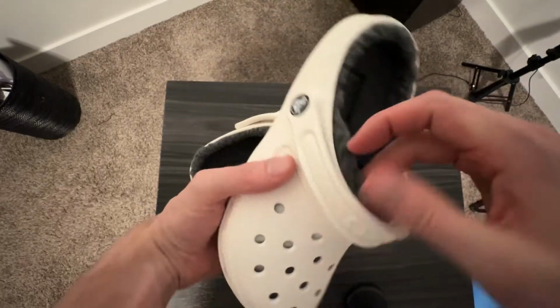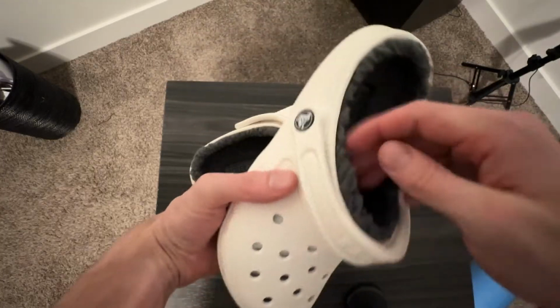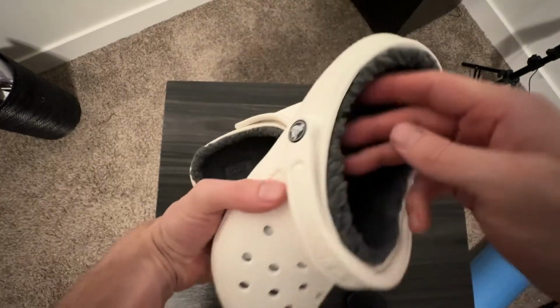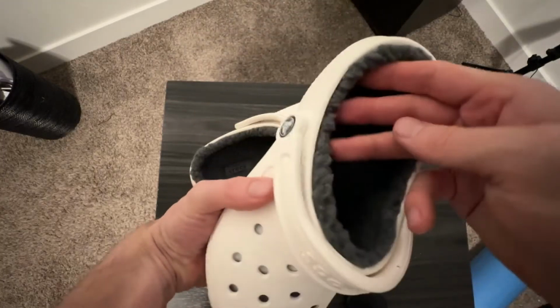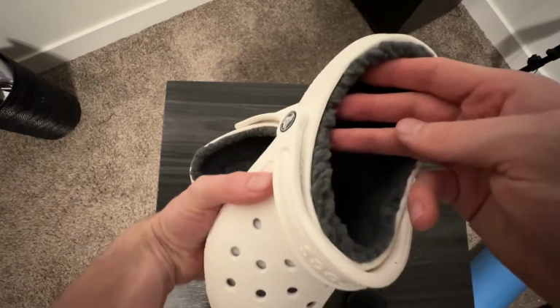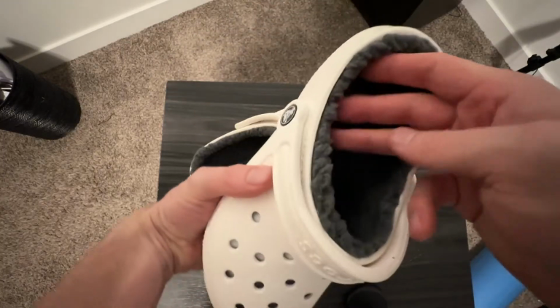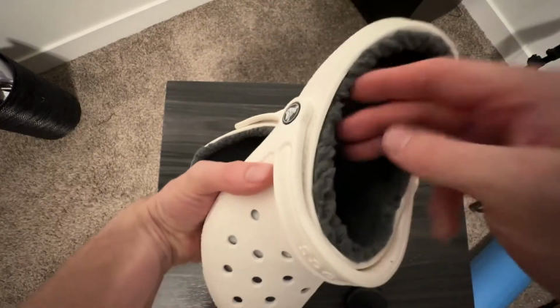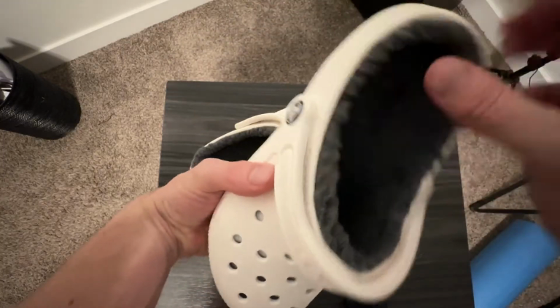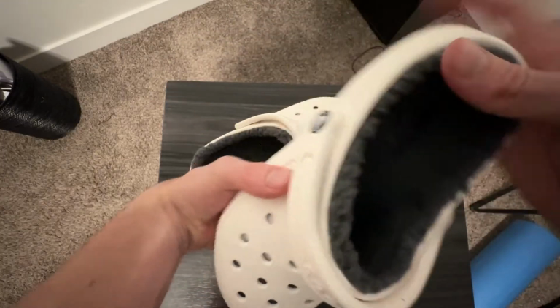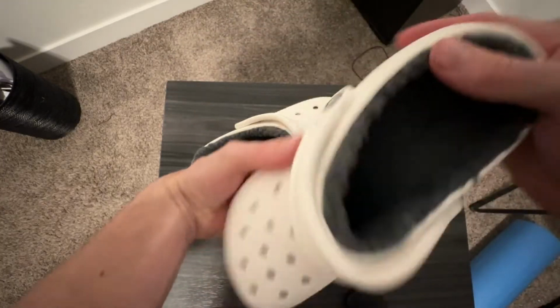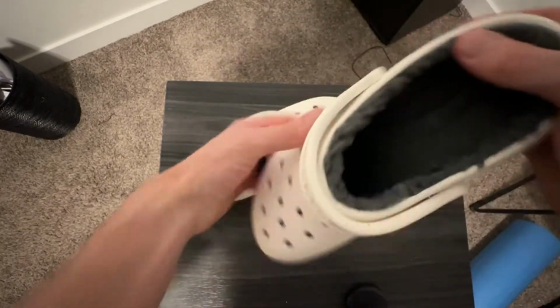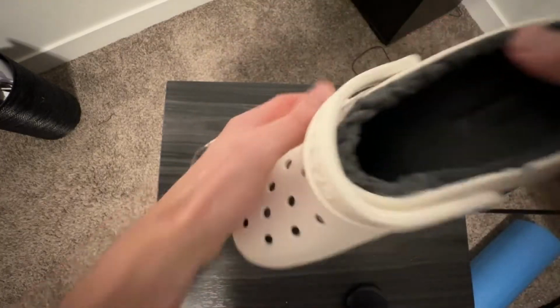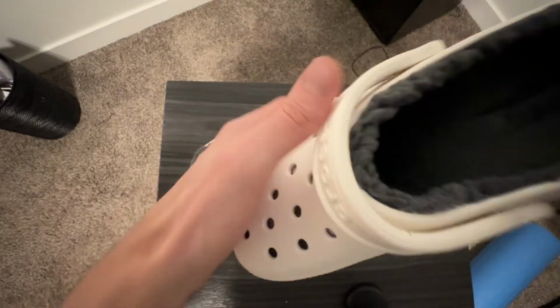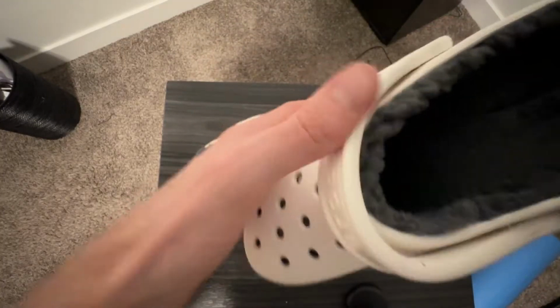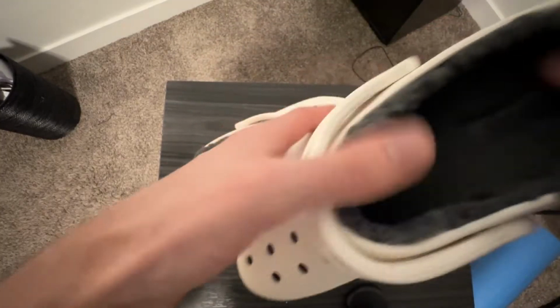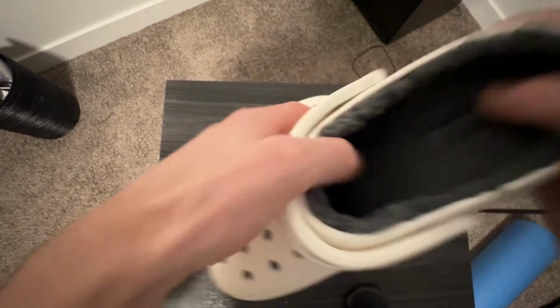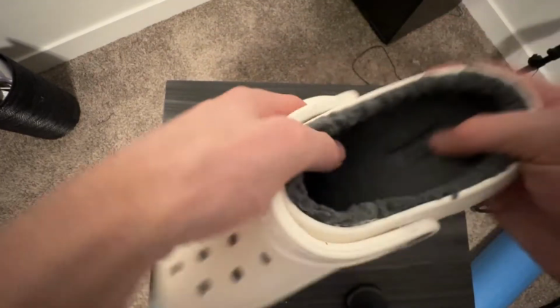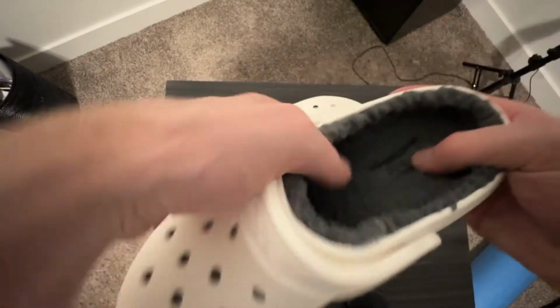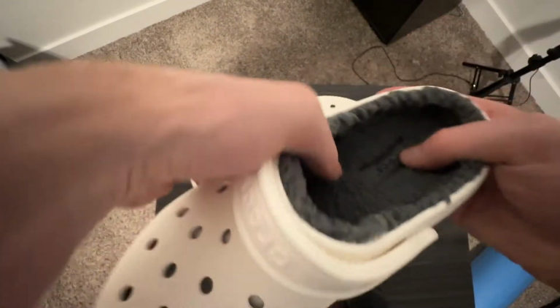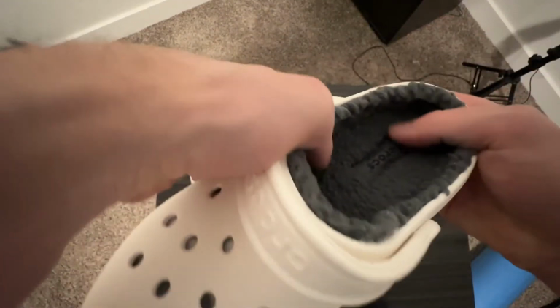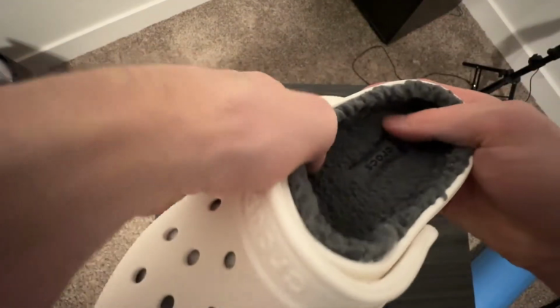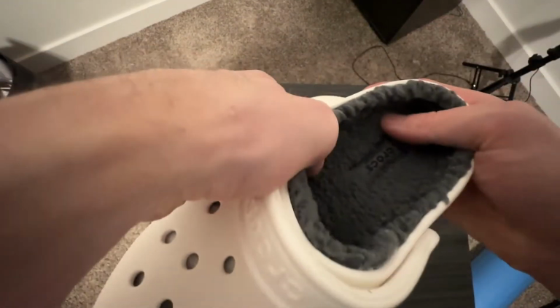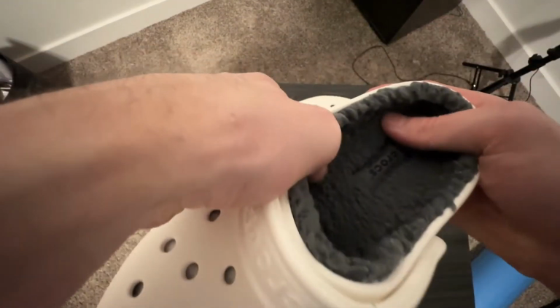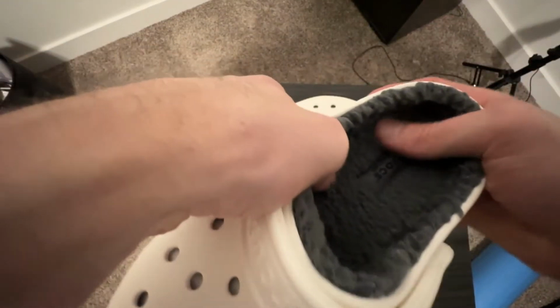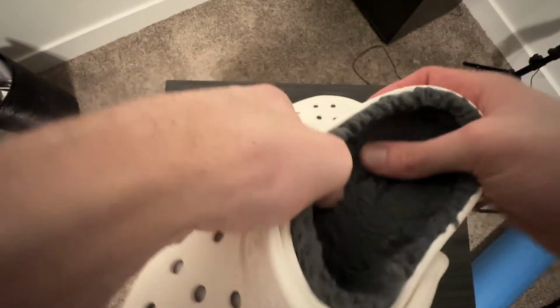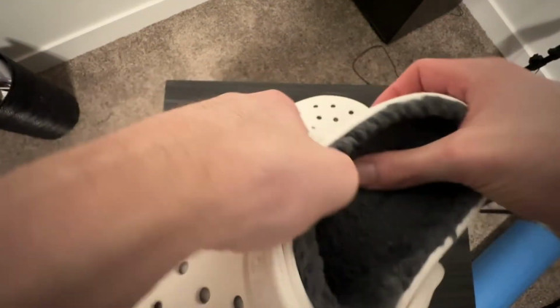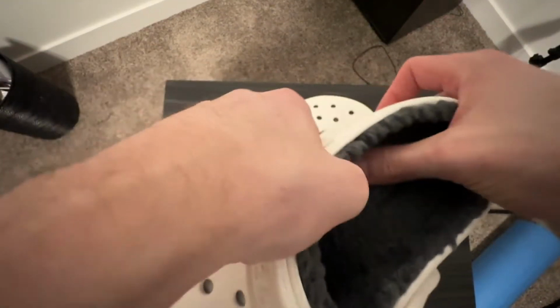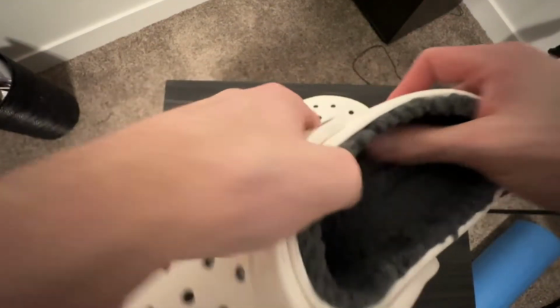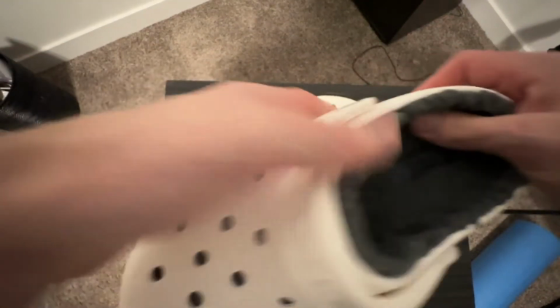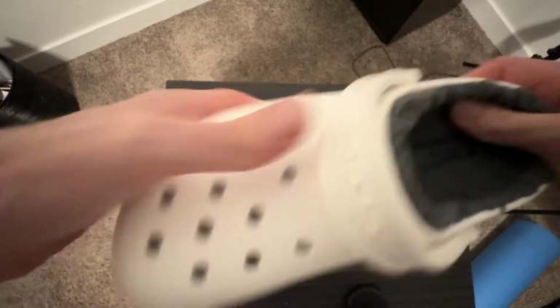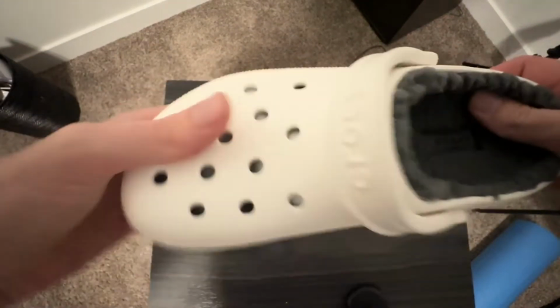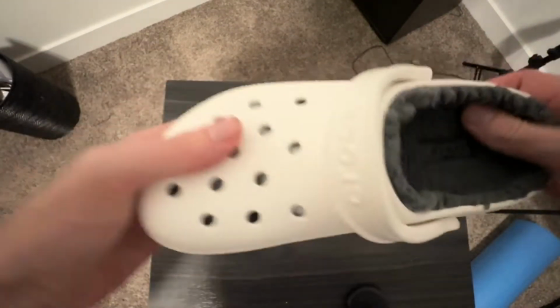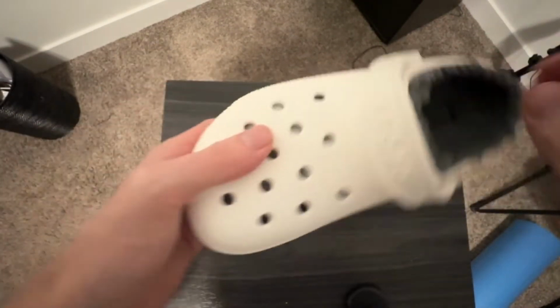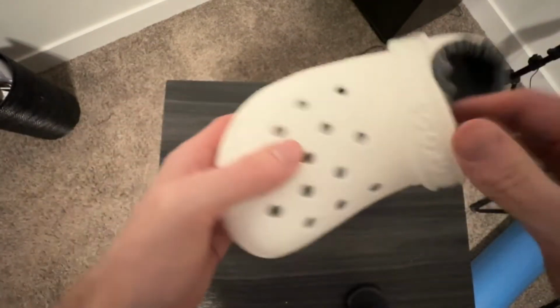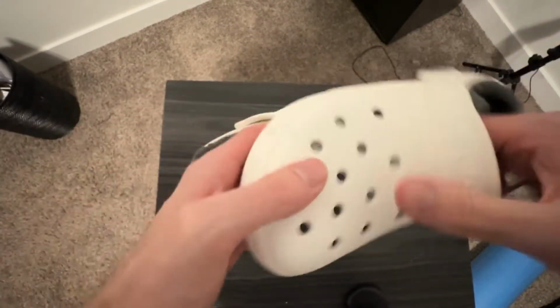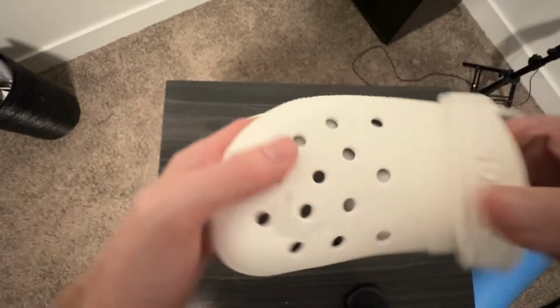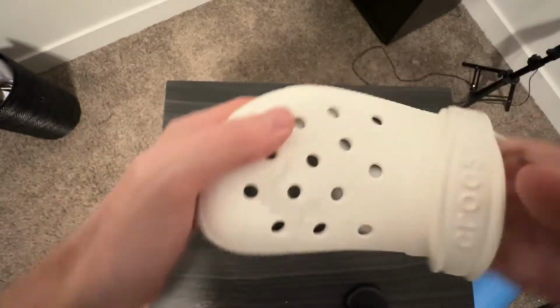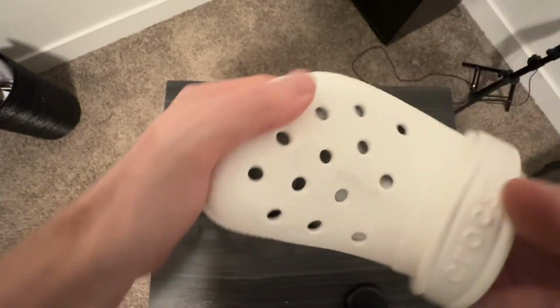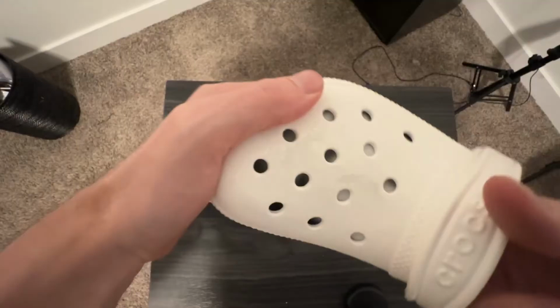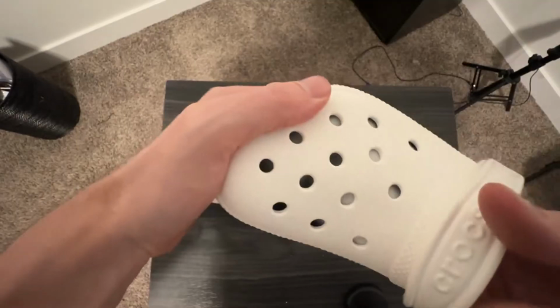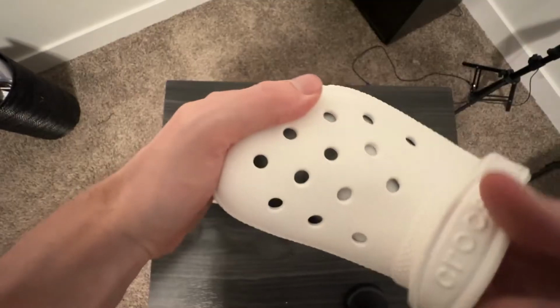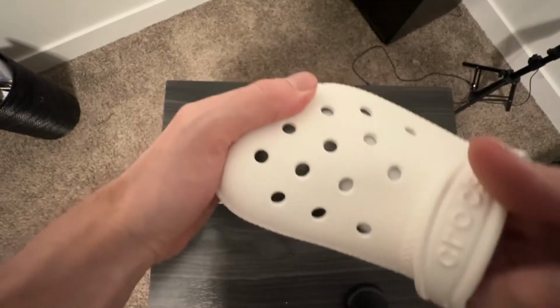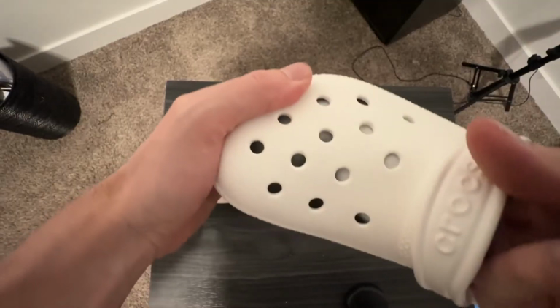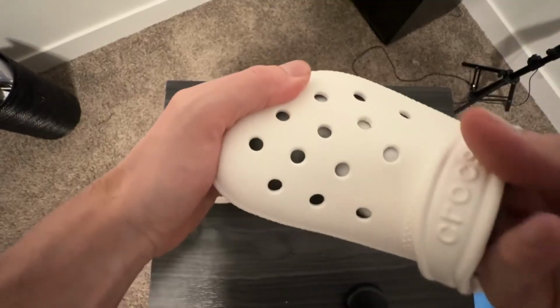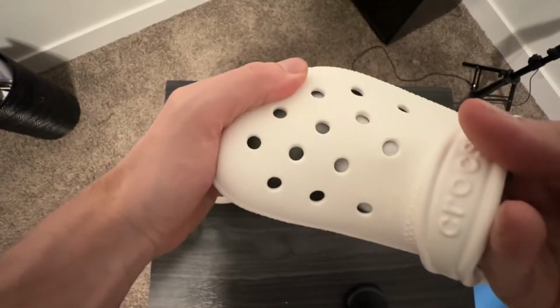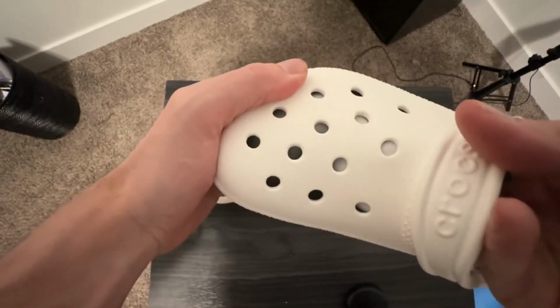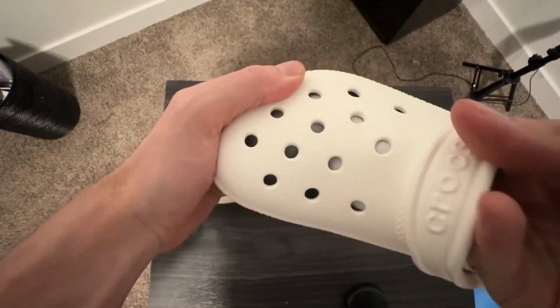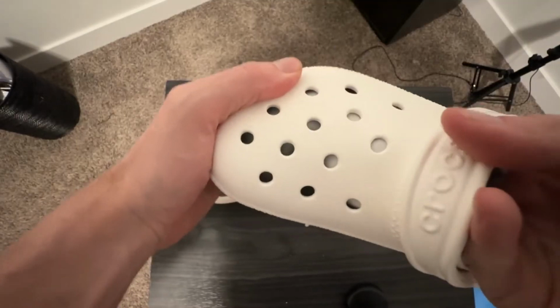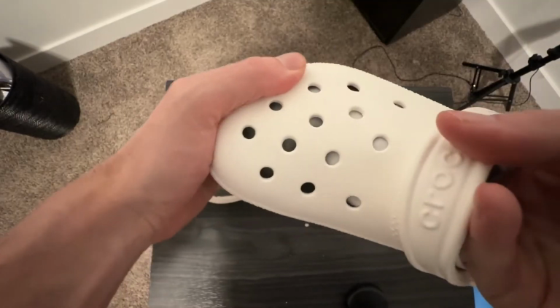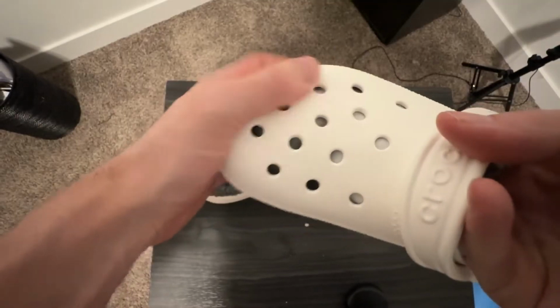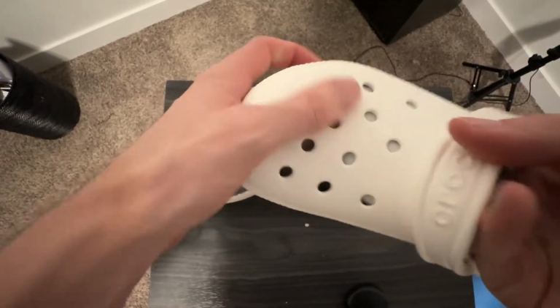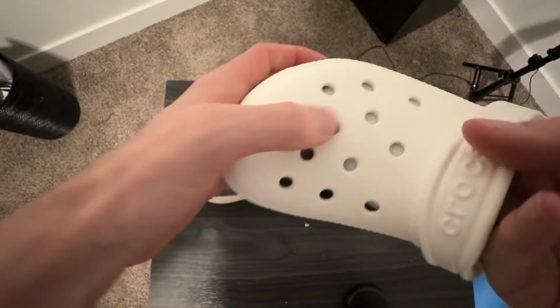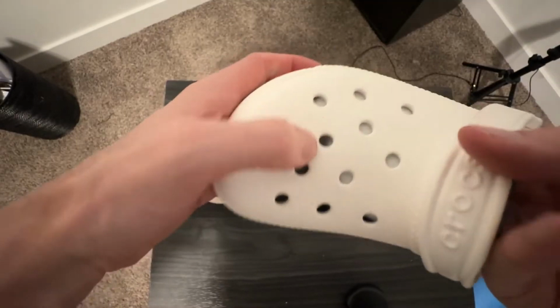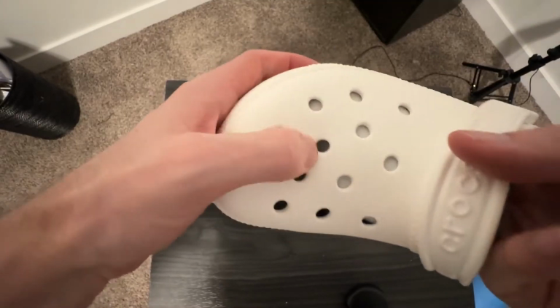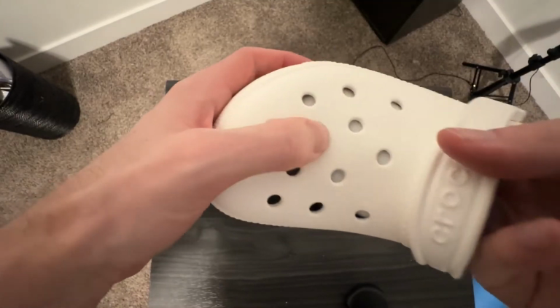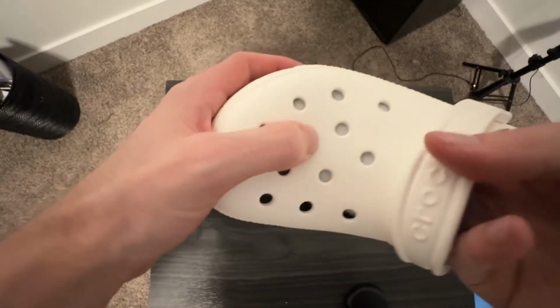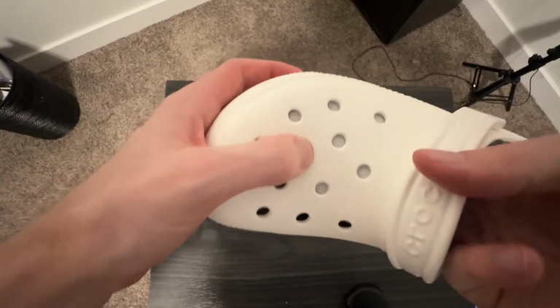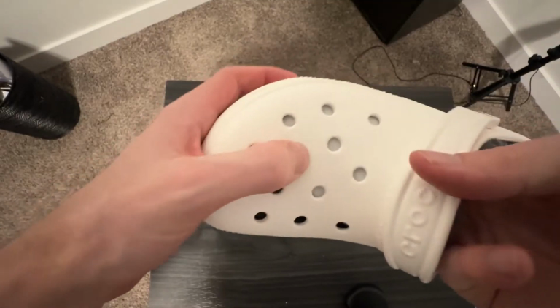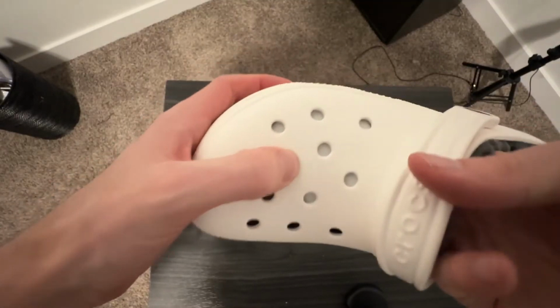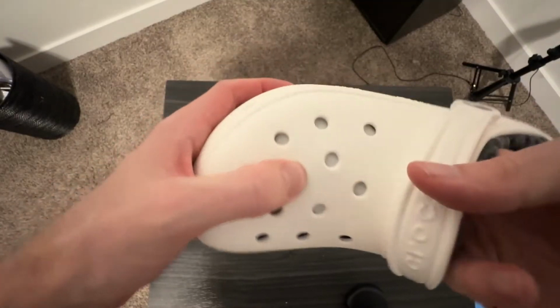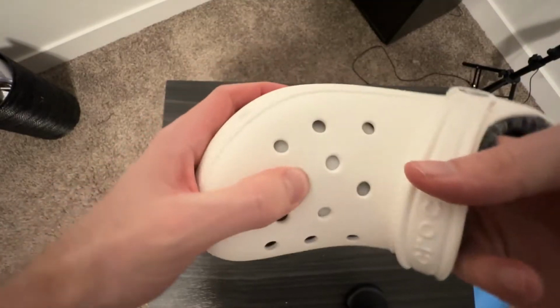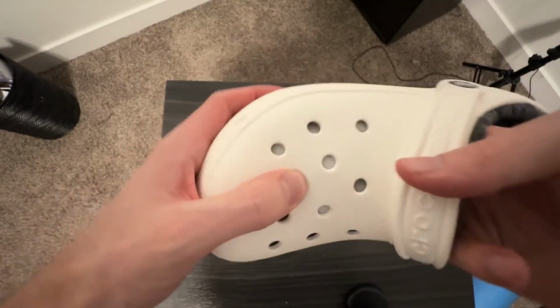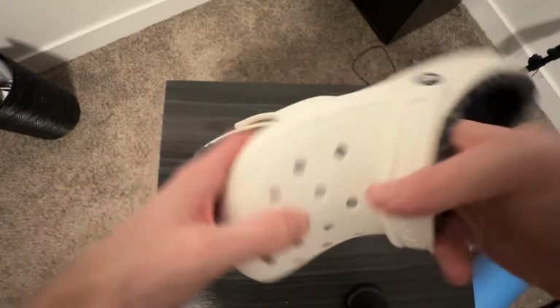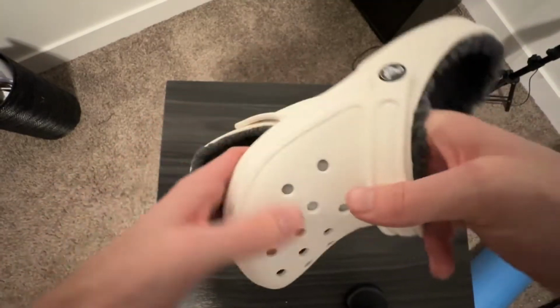You can see that the lining on this goes all the way through. It's very soft and padded. You can see it even comes through on this part as well.